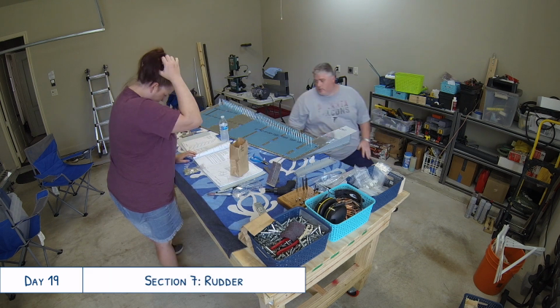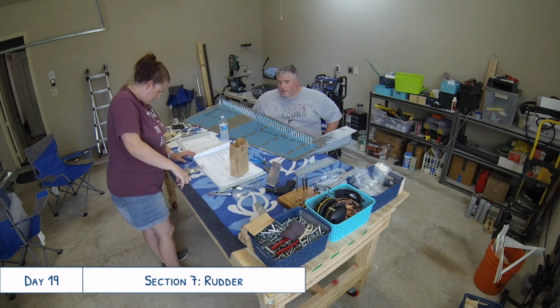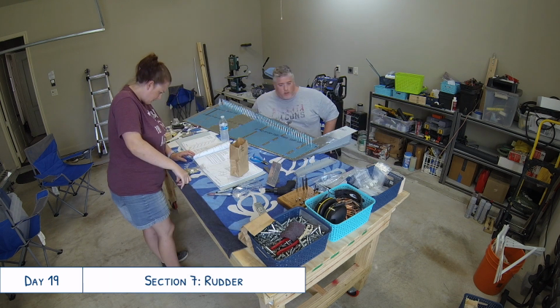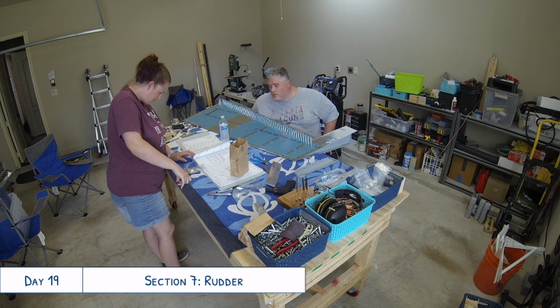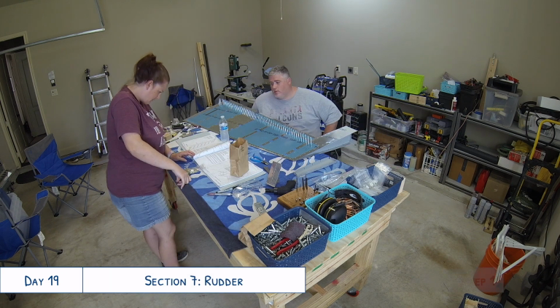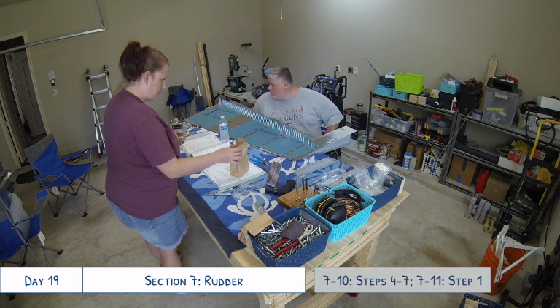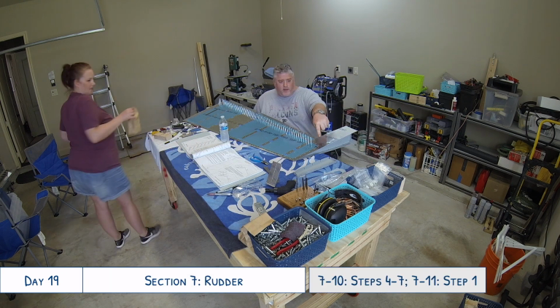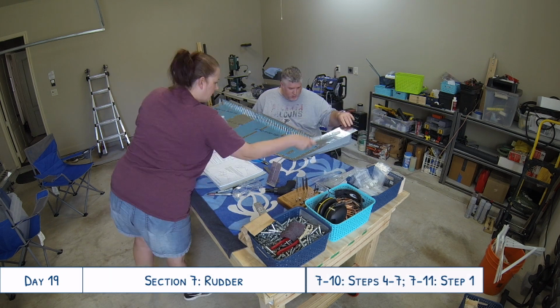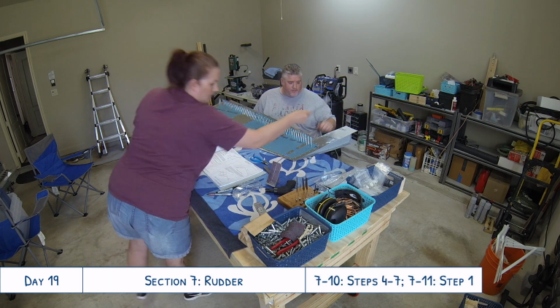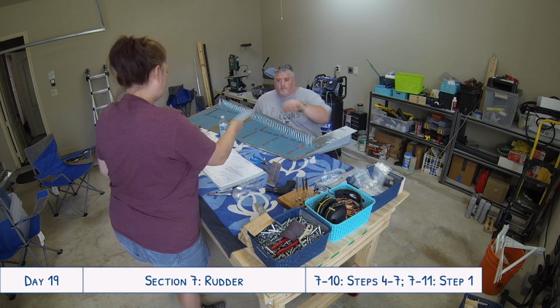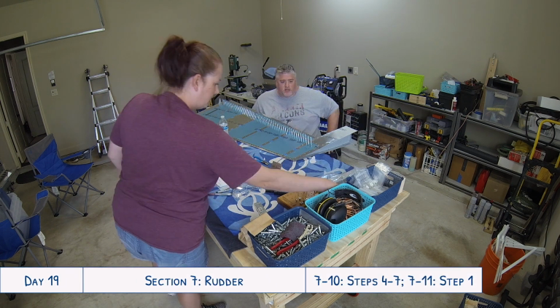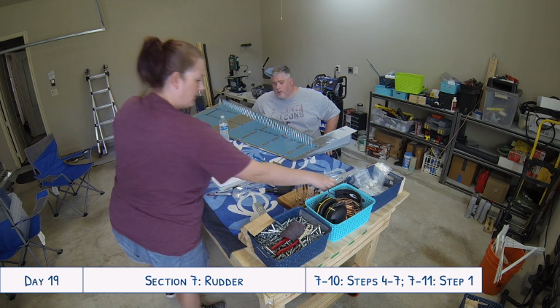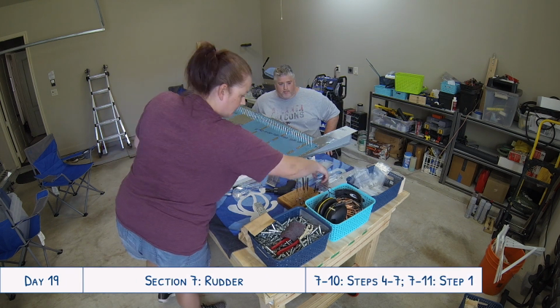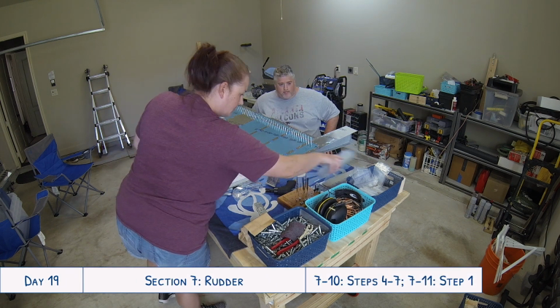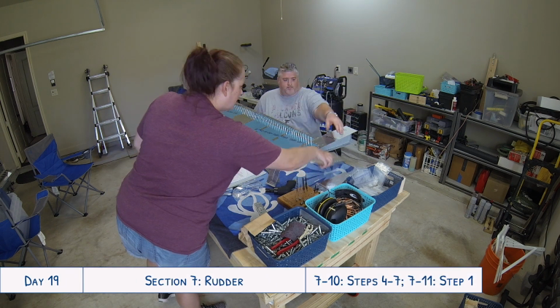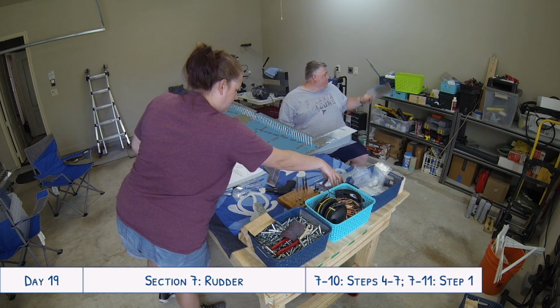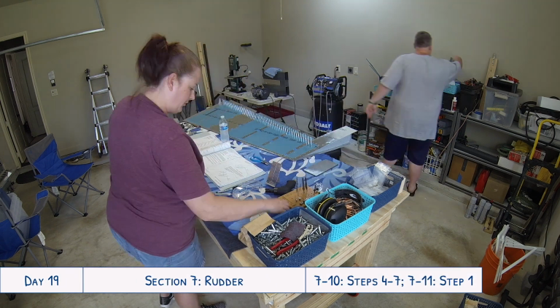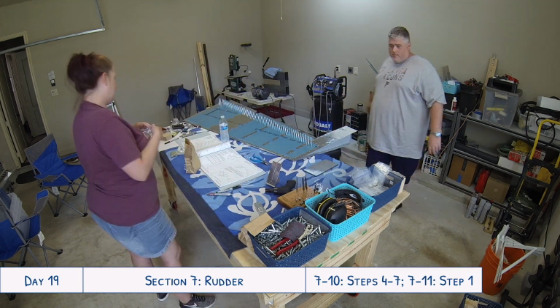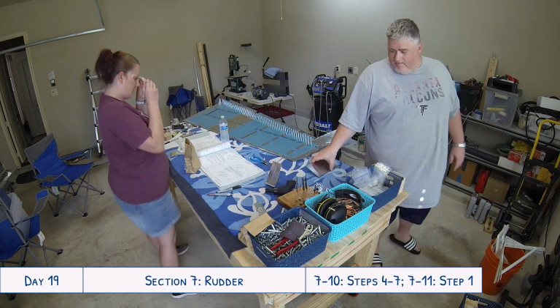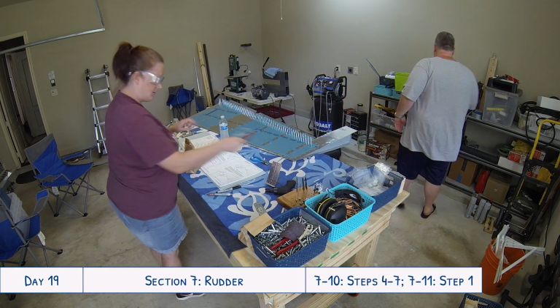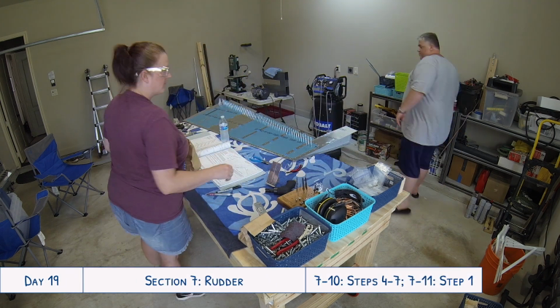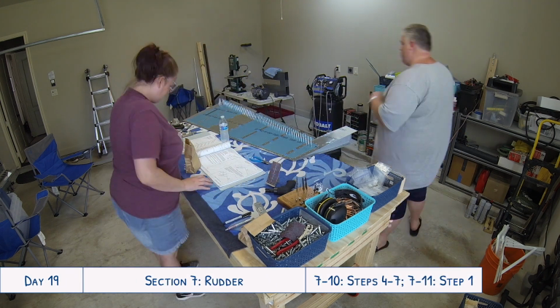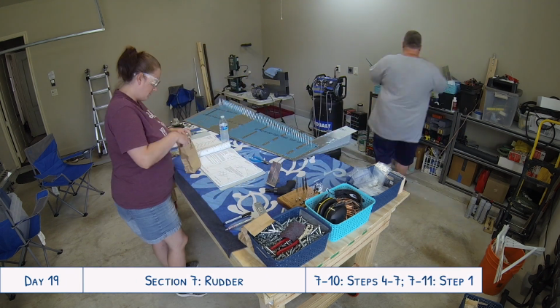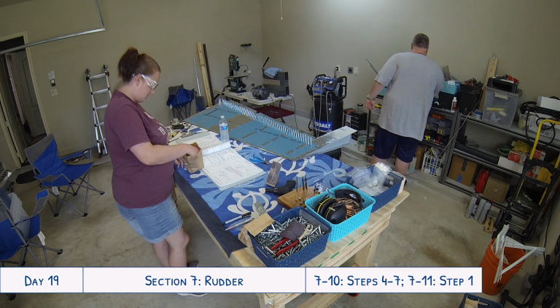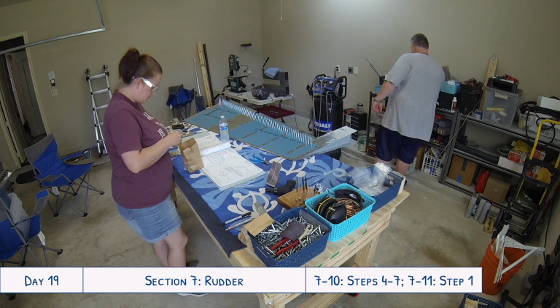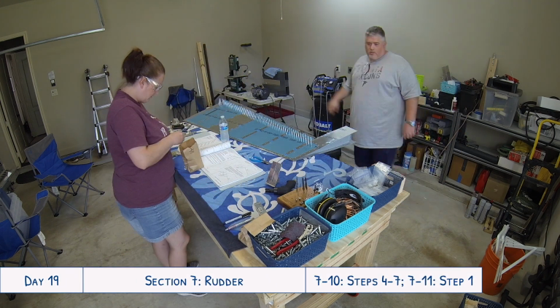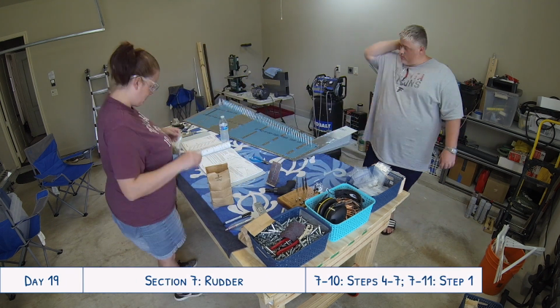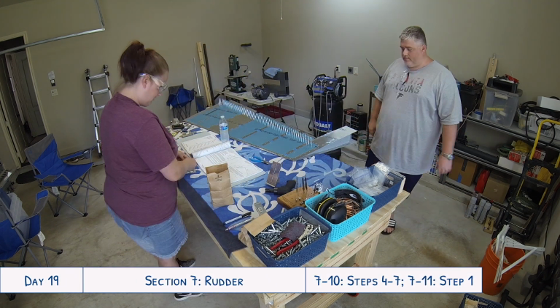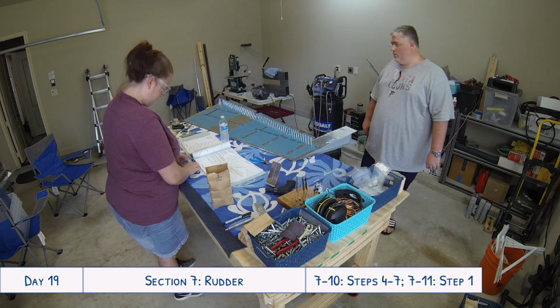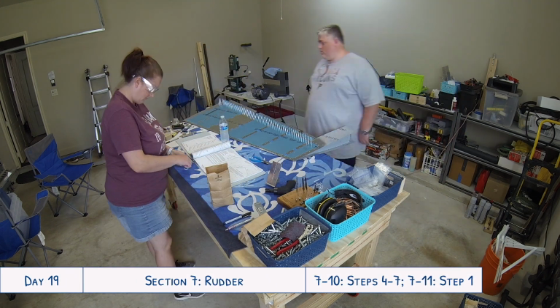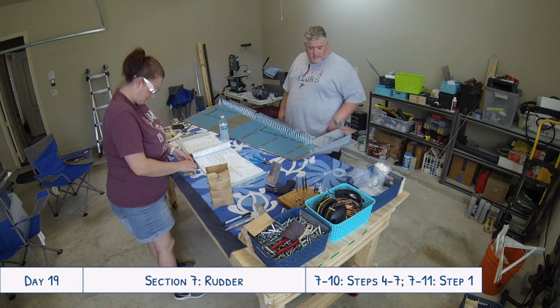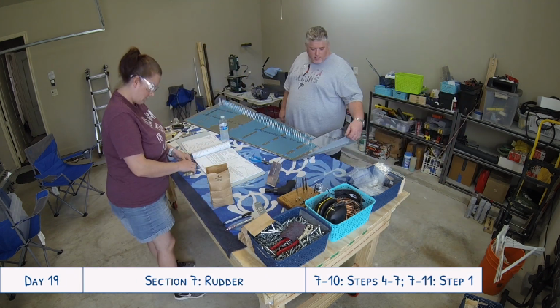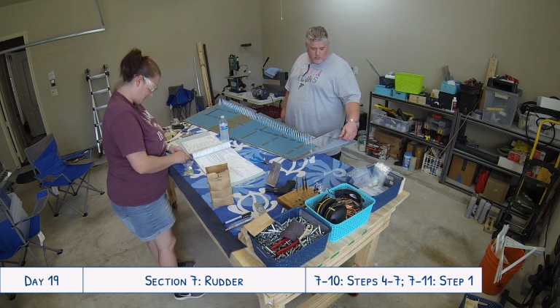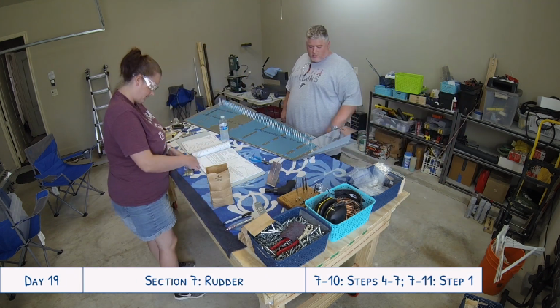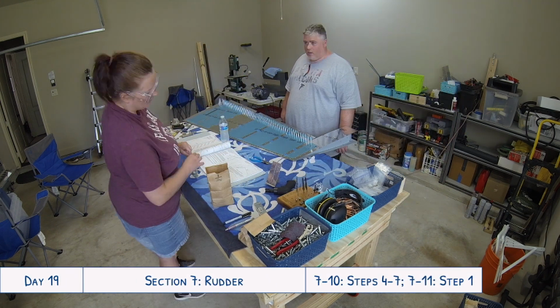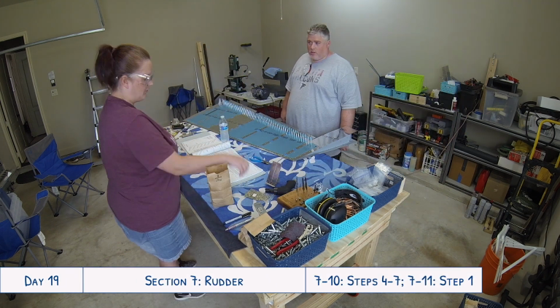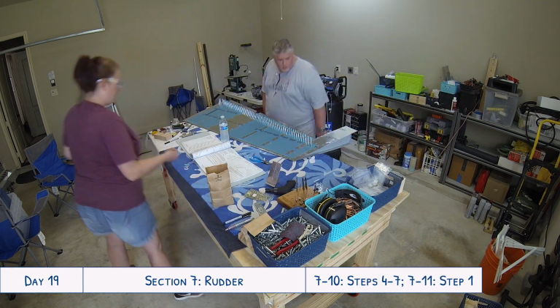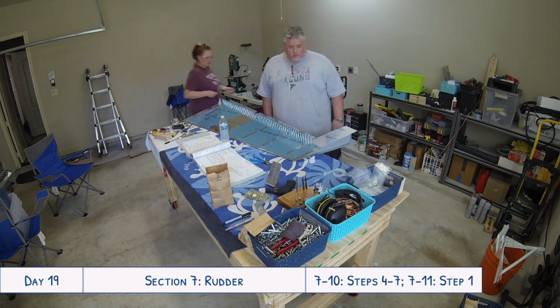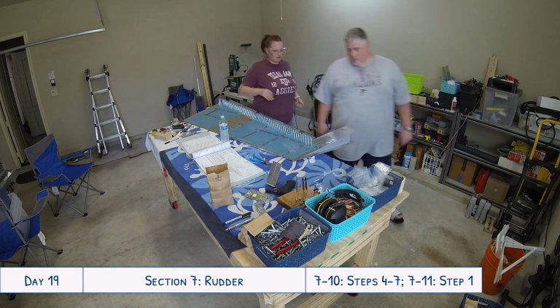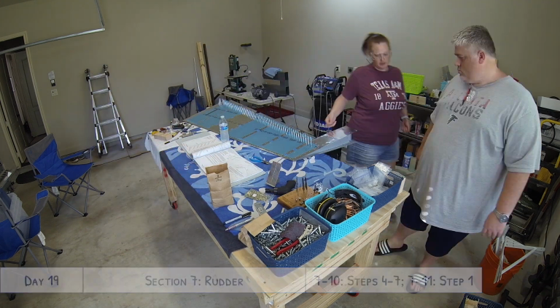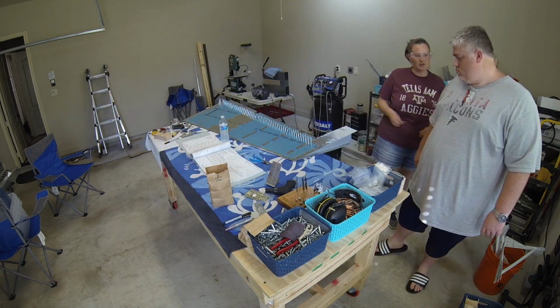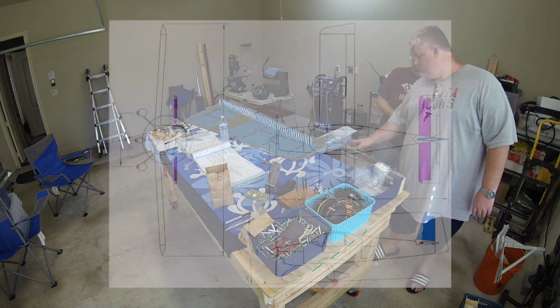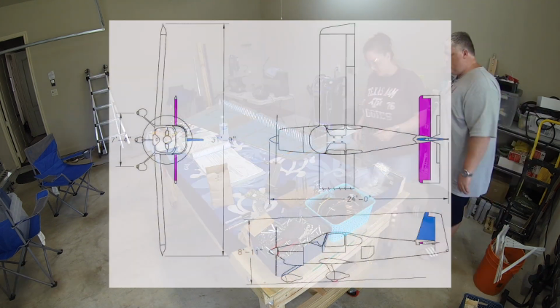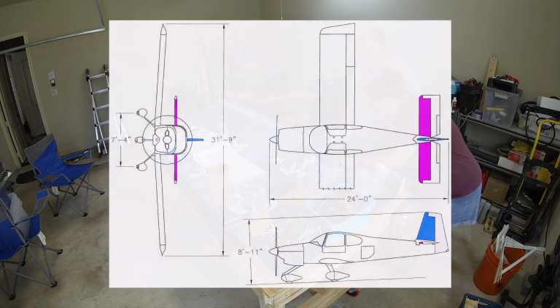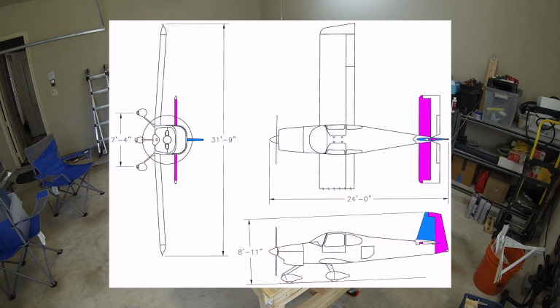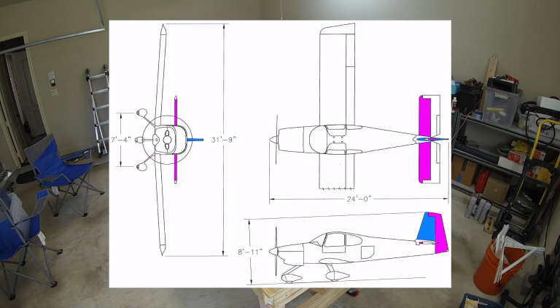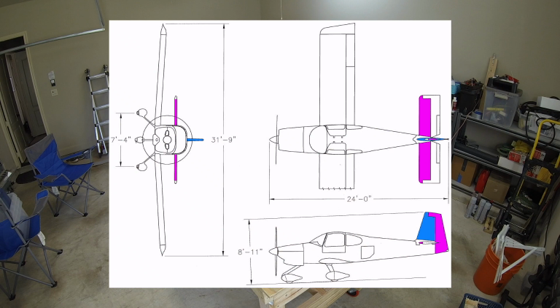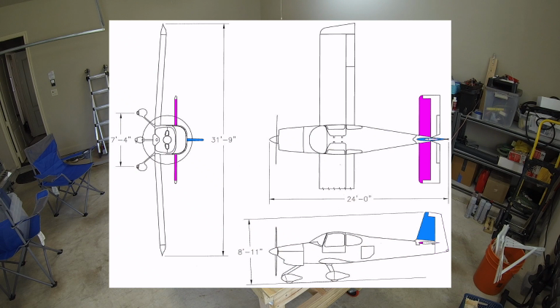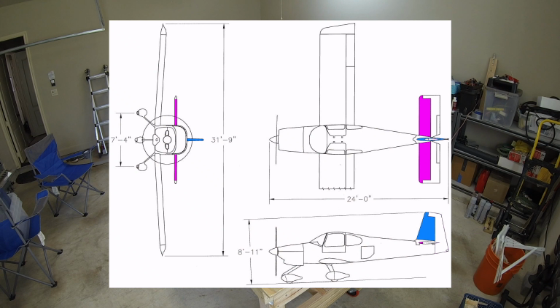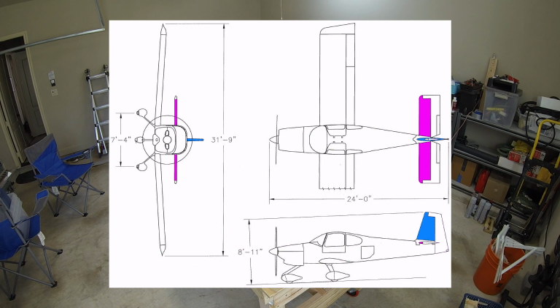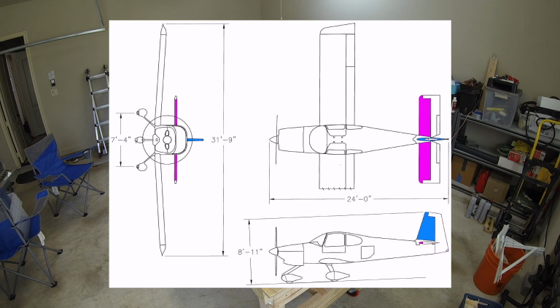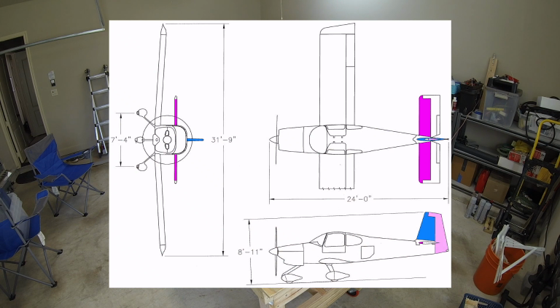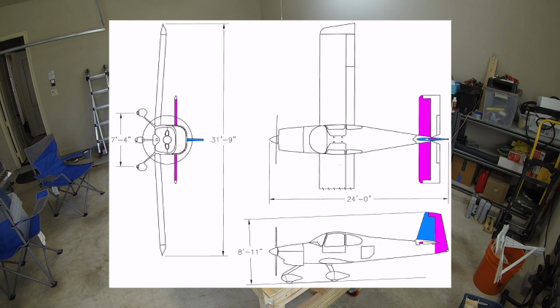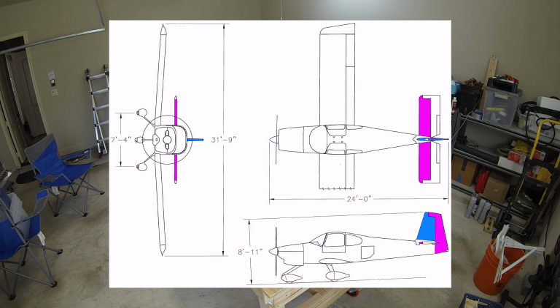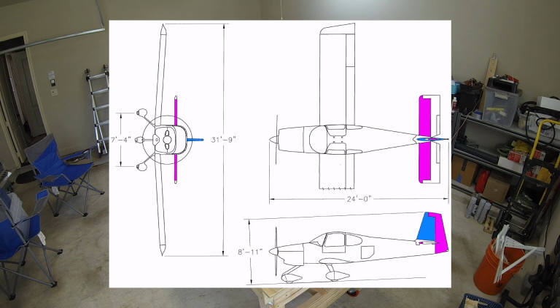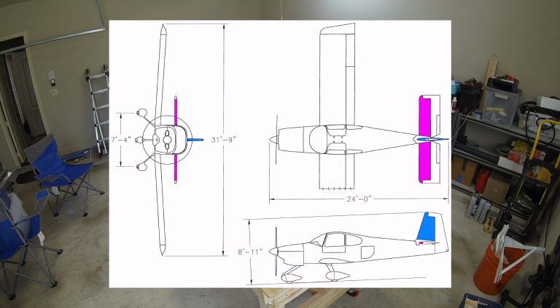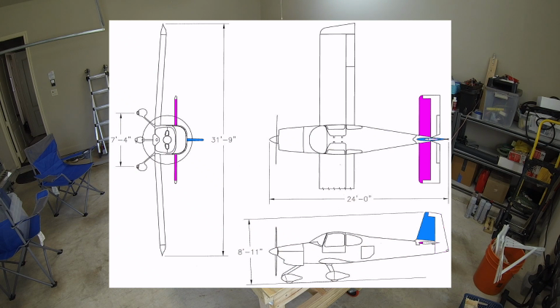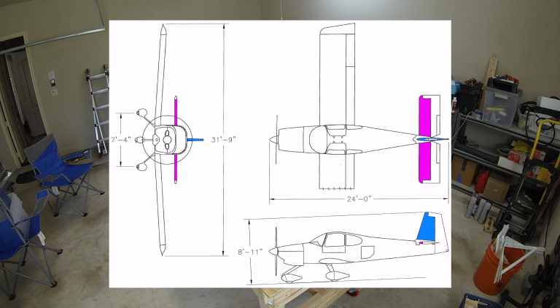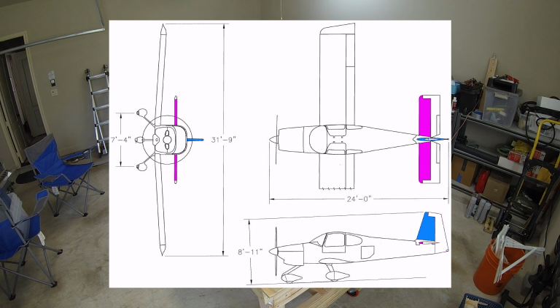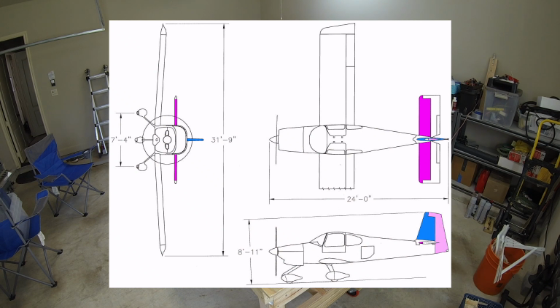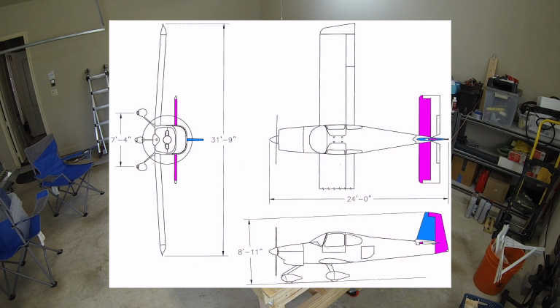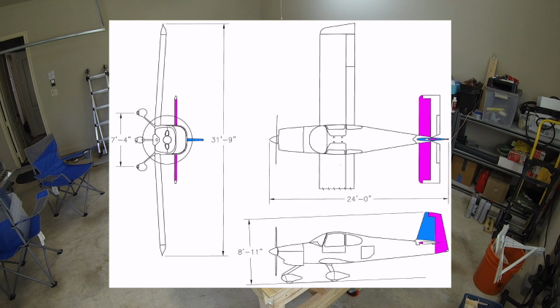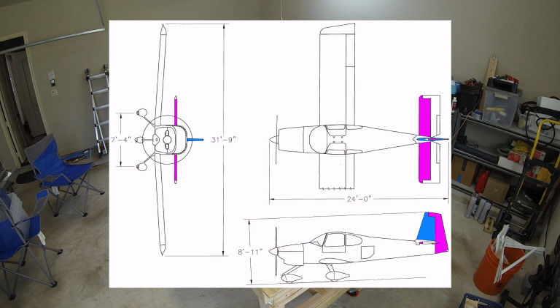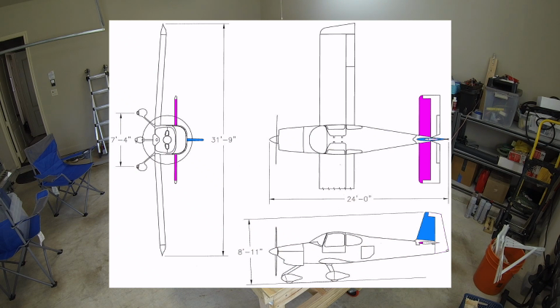Hello everyone and welcome to day 19 of our RV10 build. Today we are continuing work on the rudder.